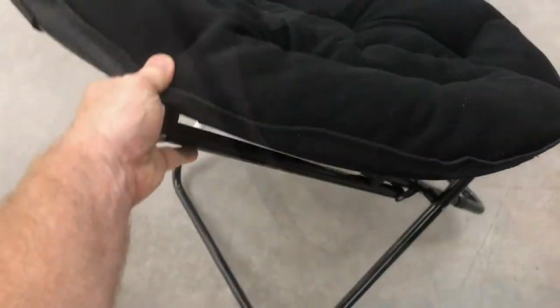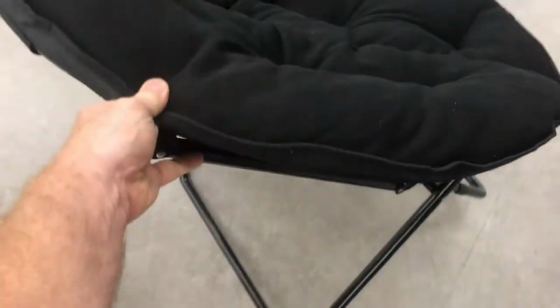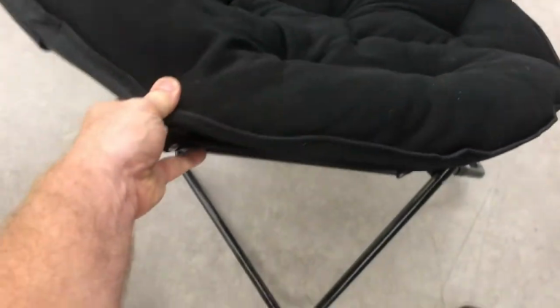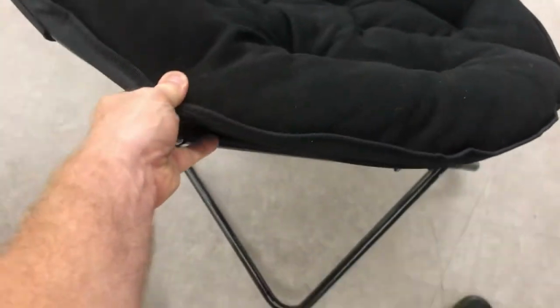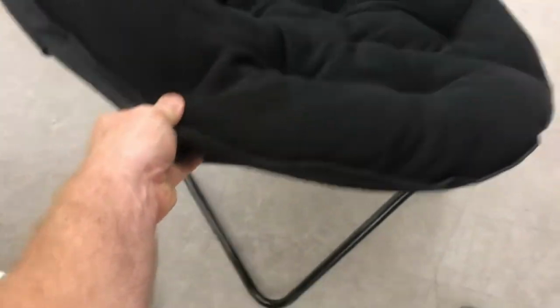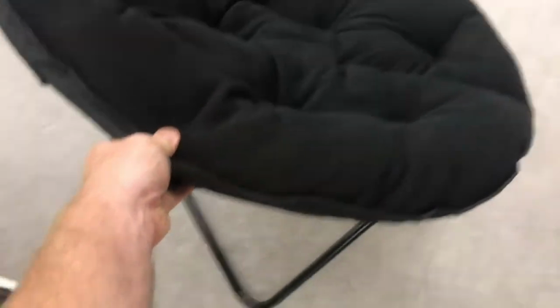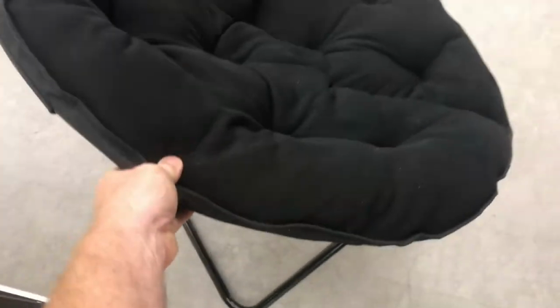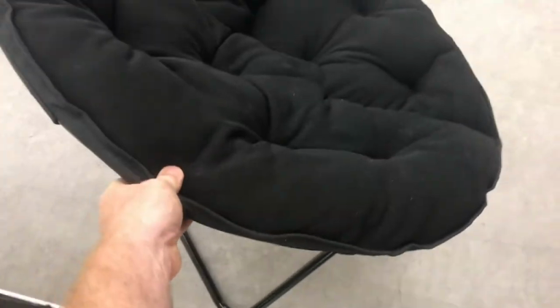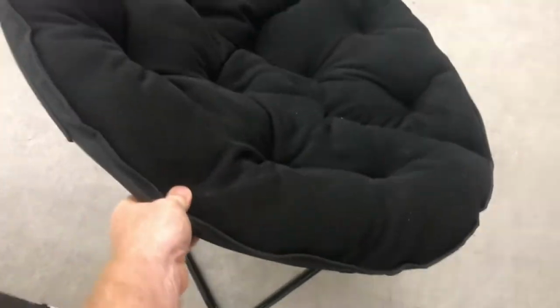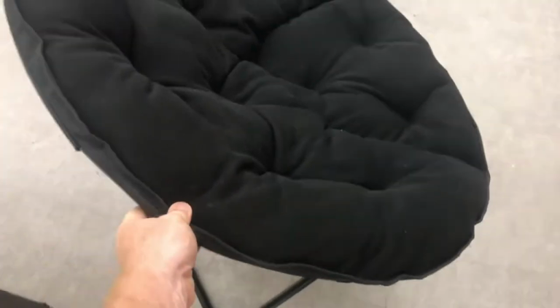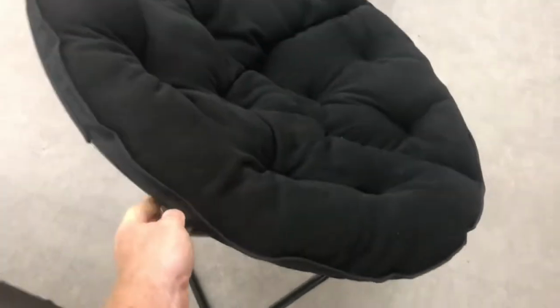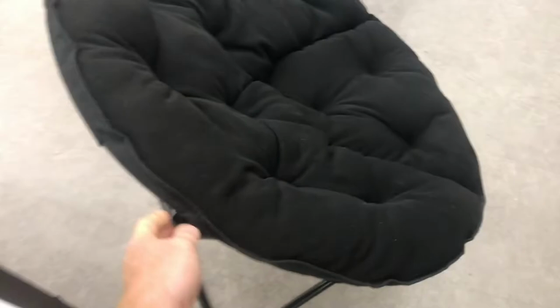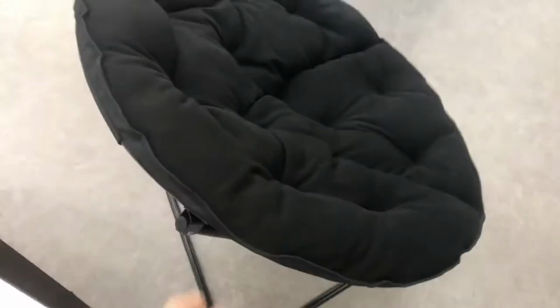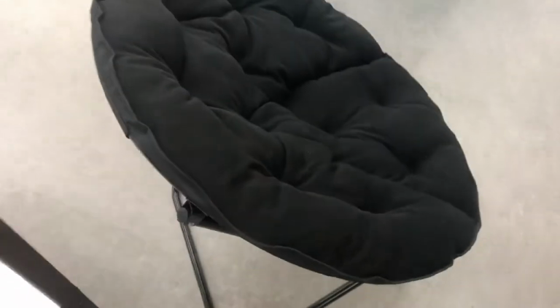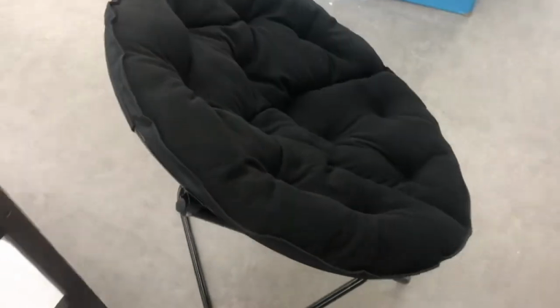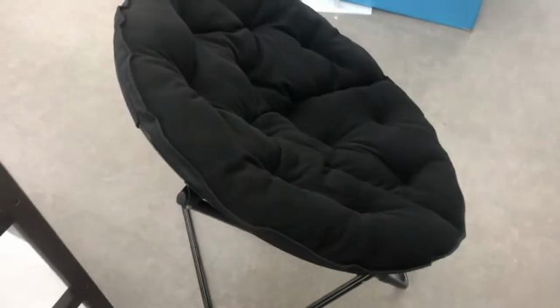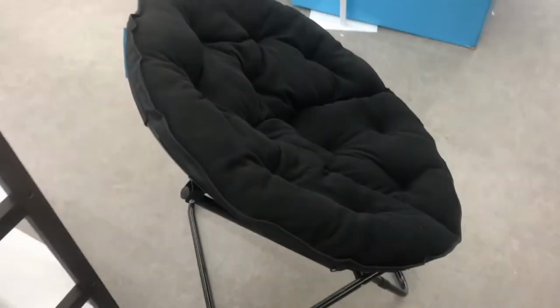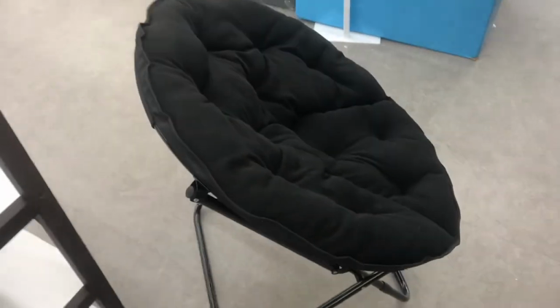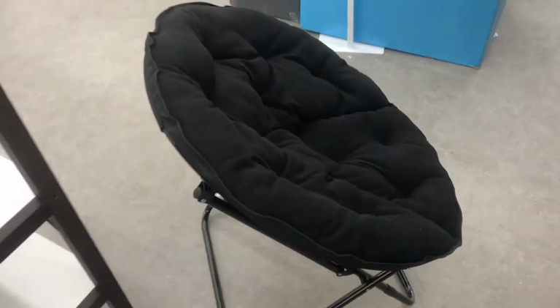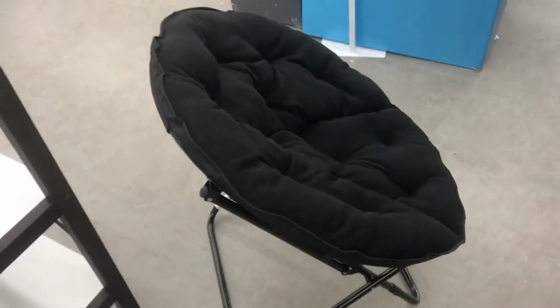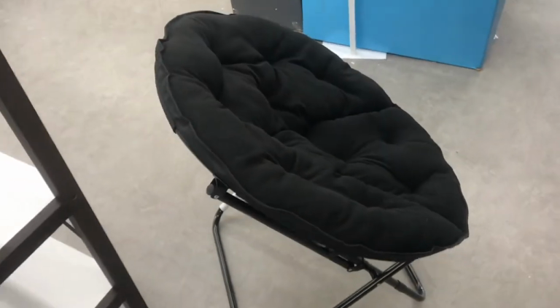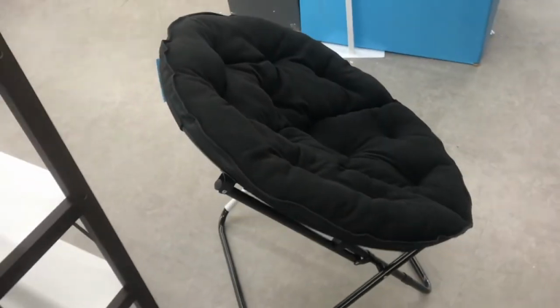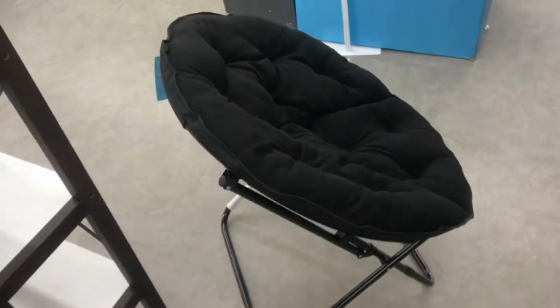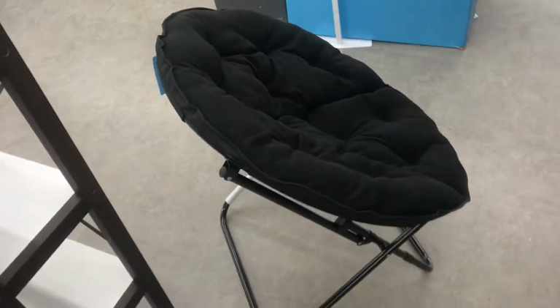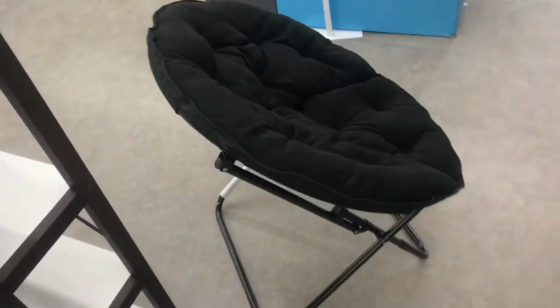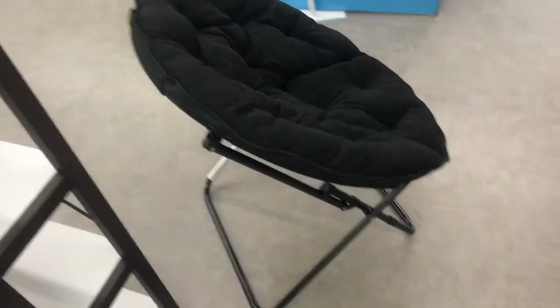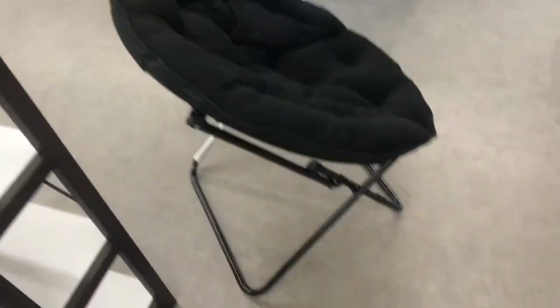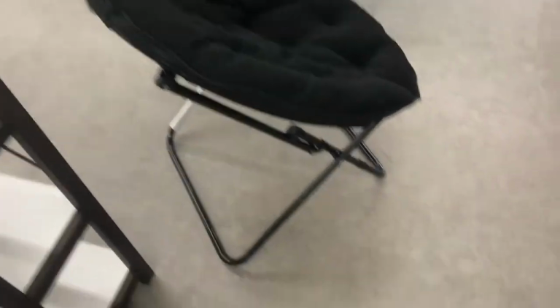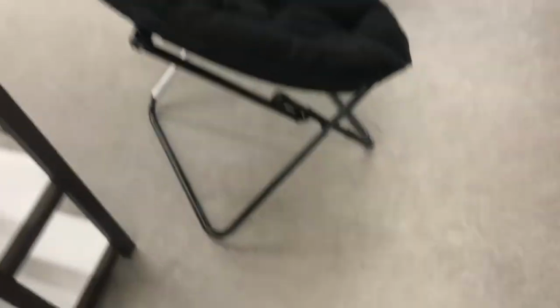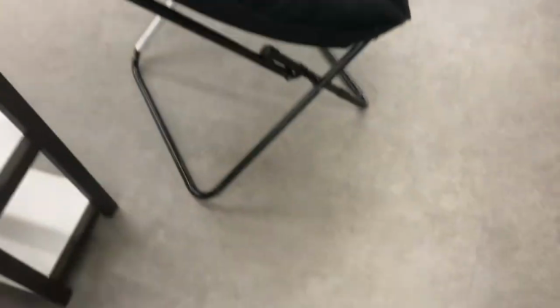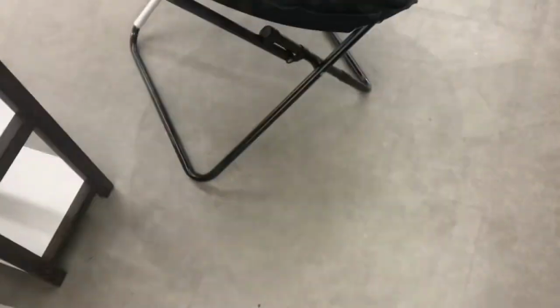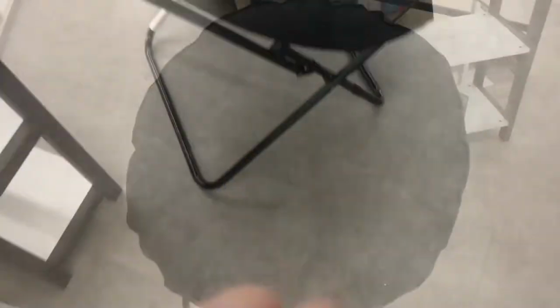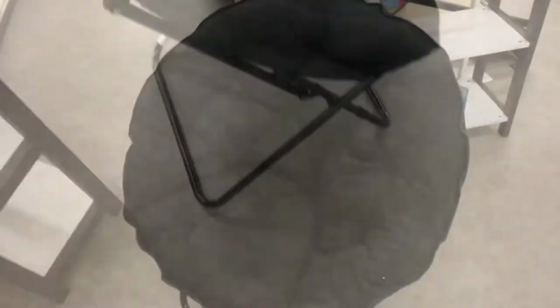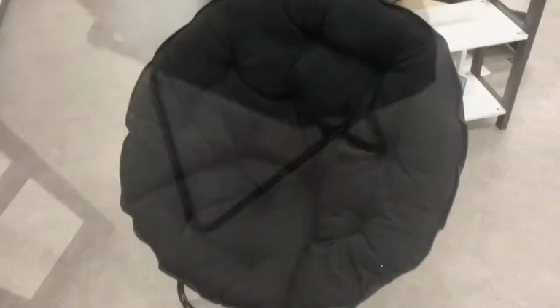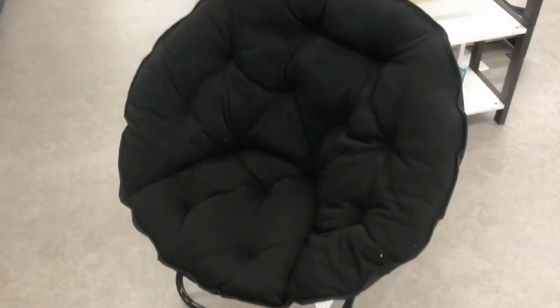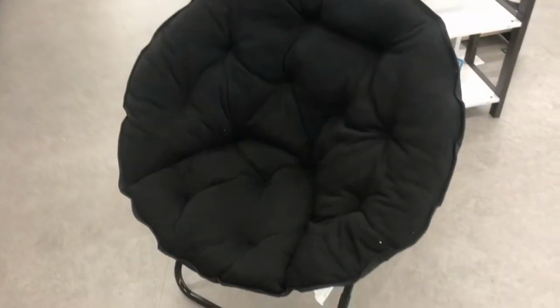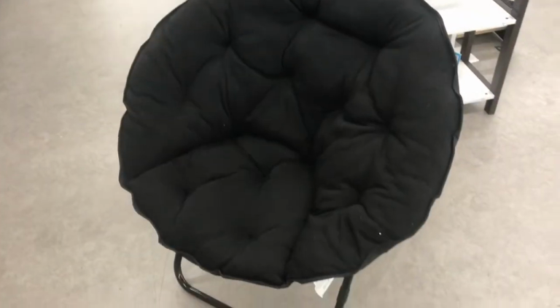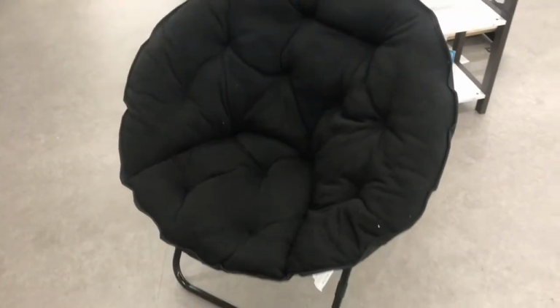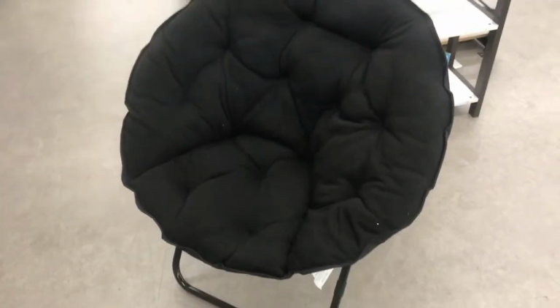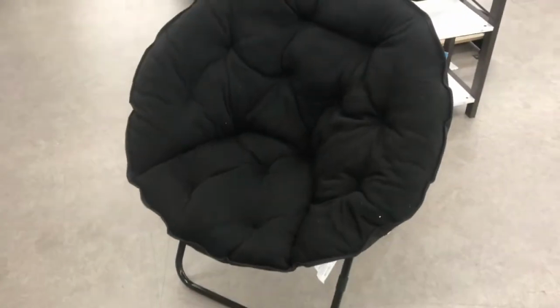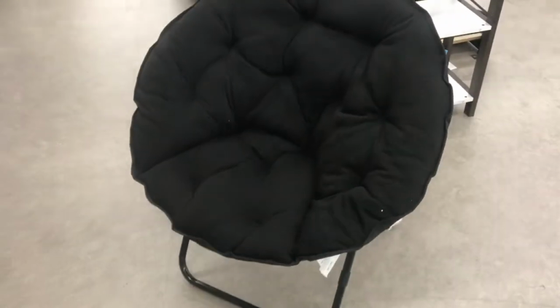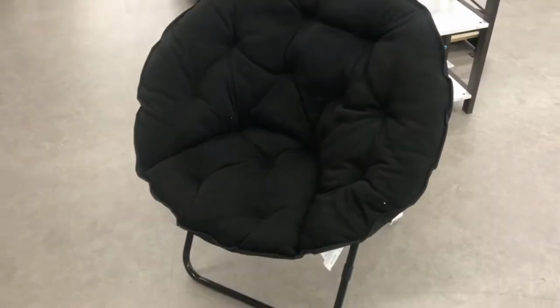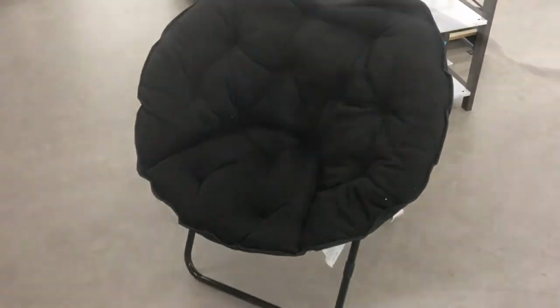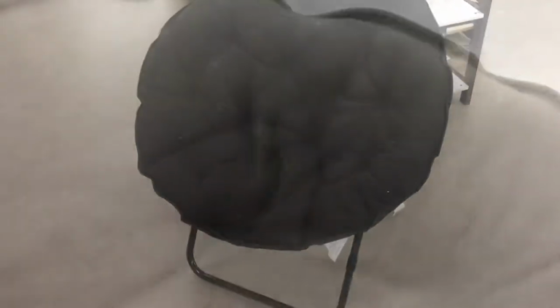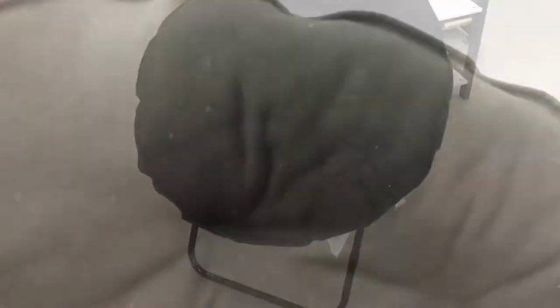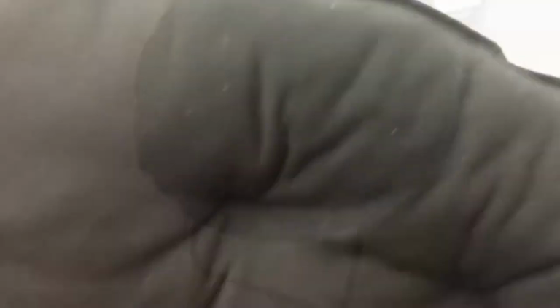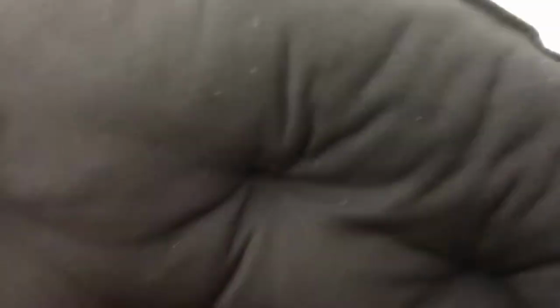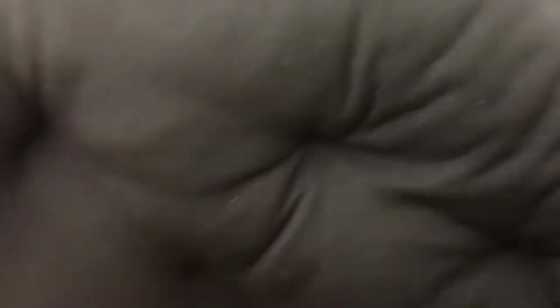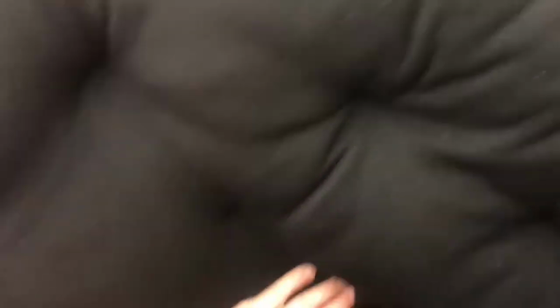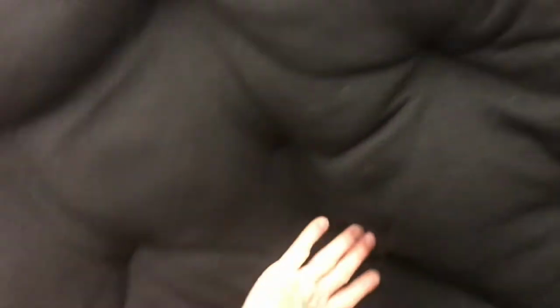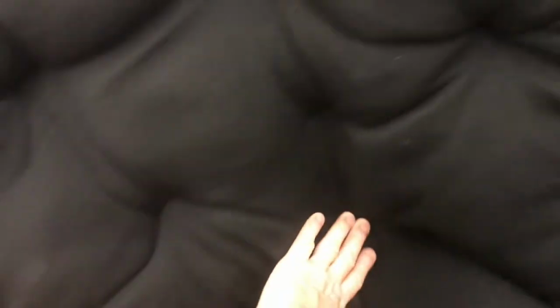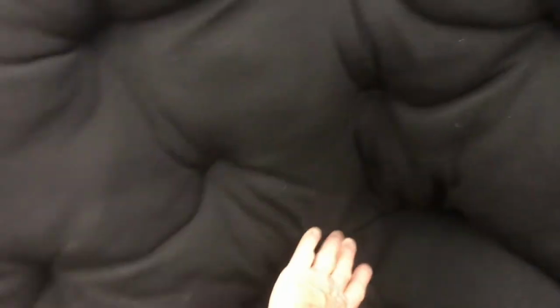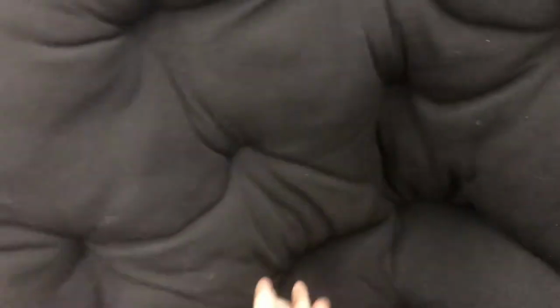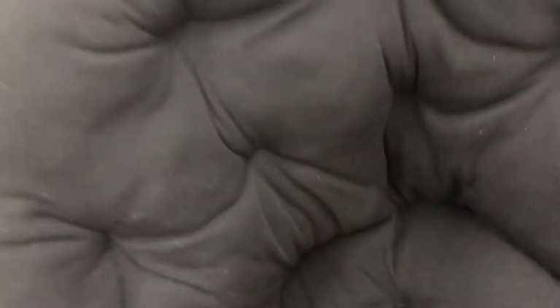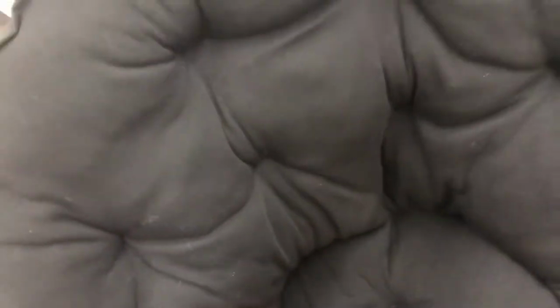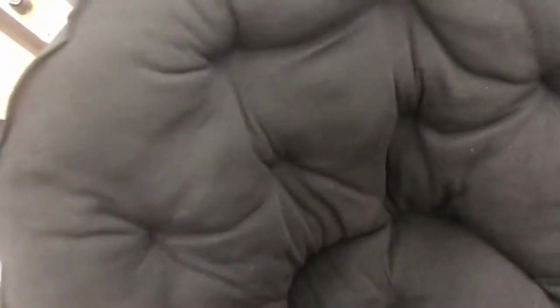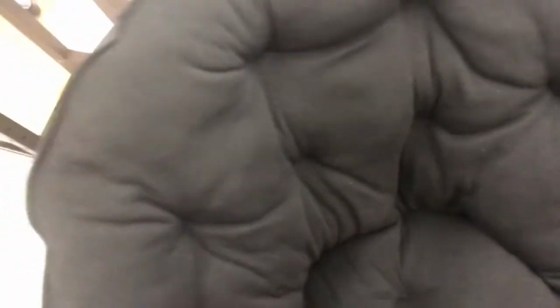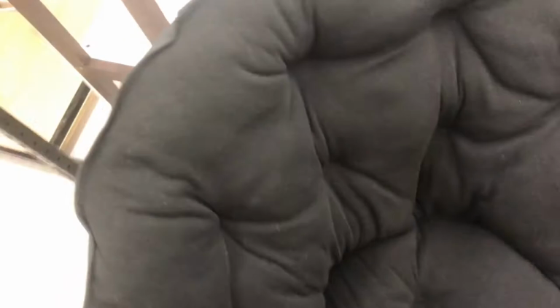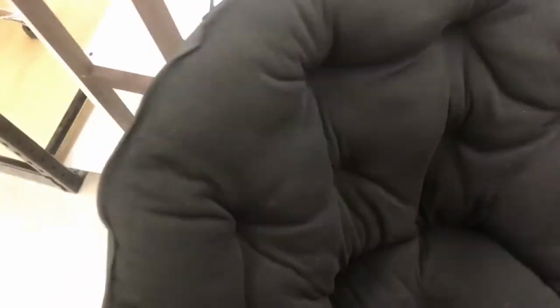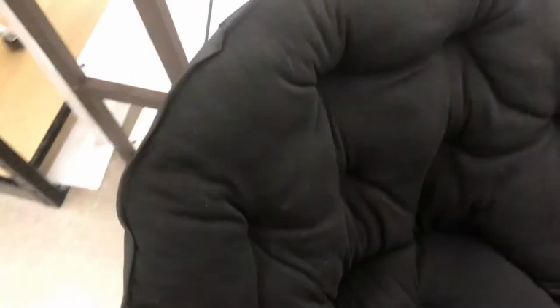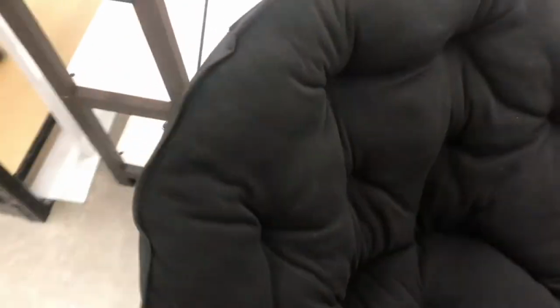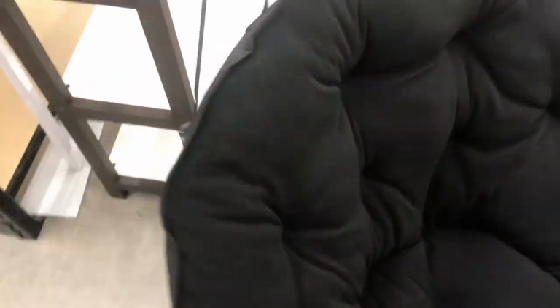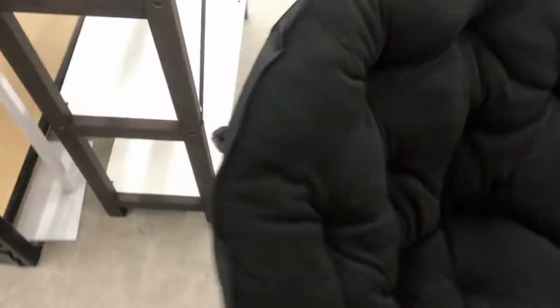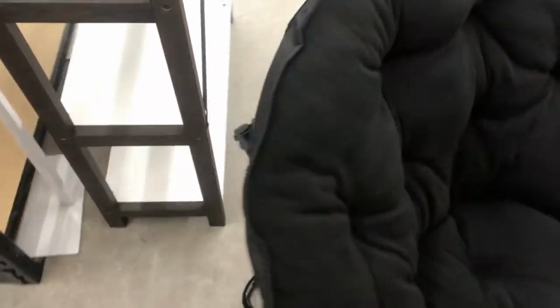Now that I got it all folded out, it's time to sit in this thing. And I gotta say, pretty comfortable actually. It's kind of like a thick pillow.